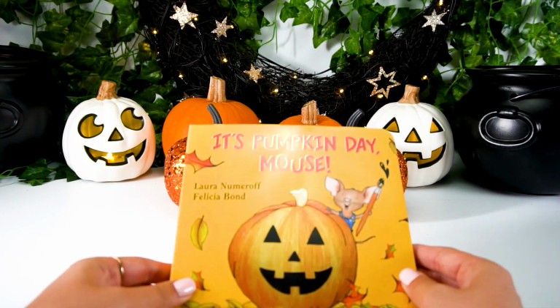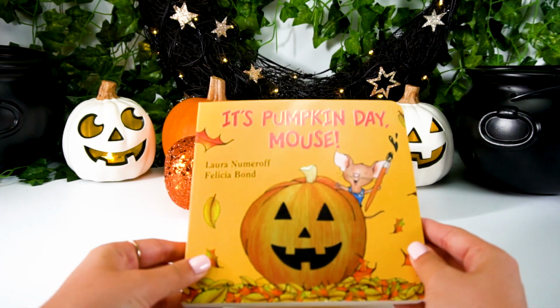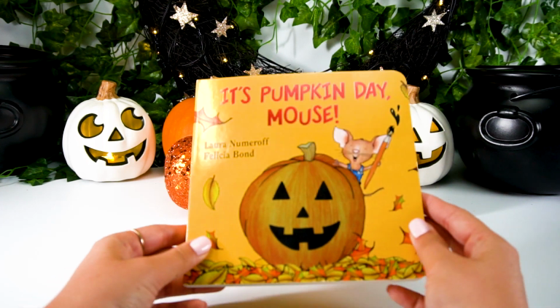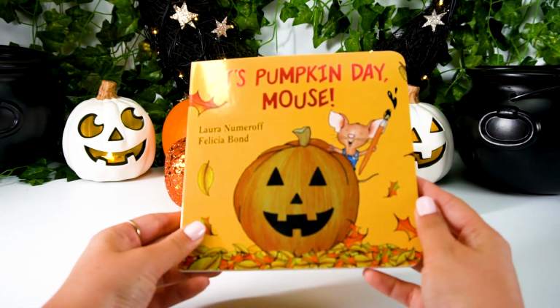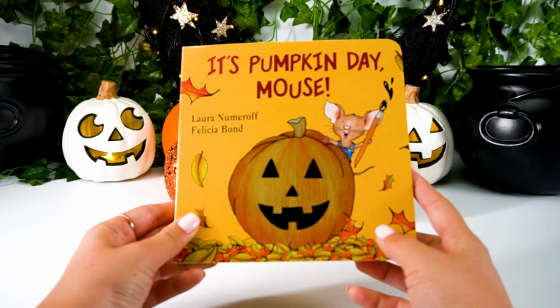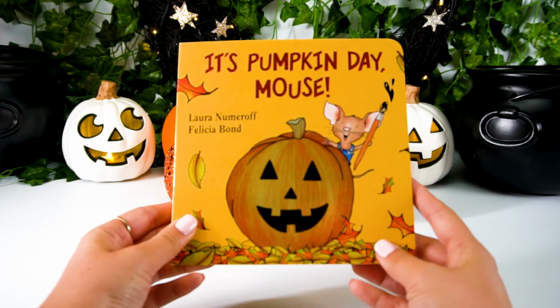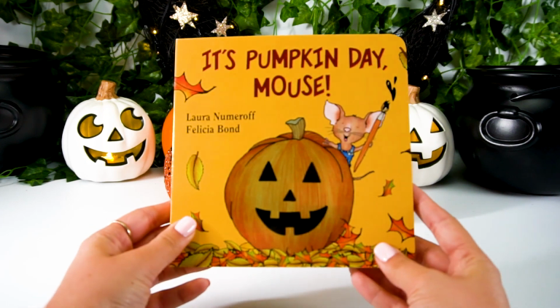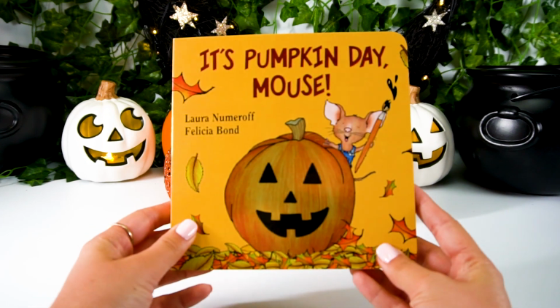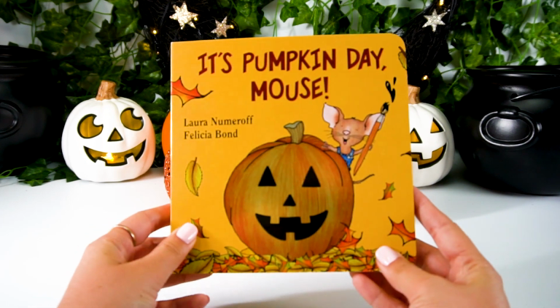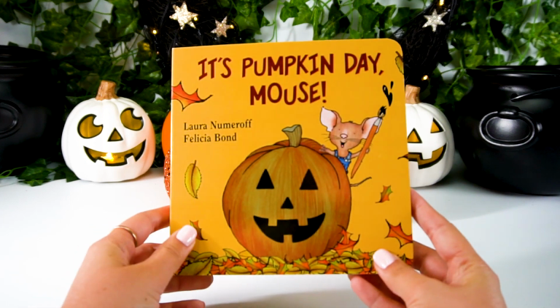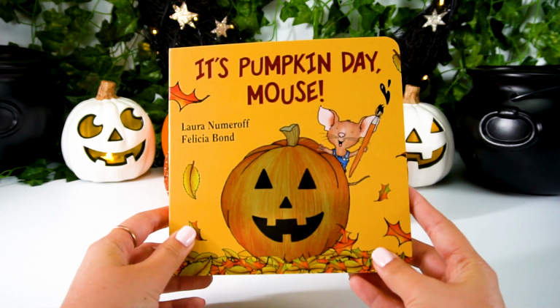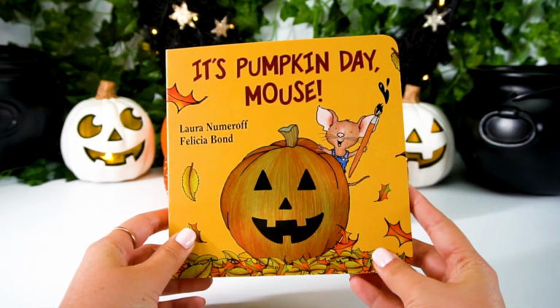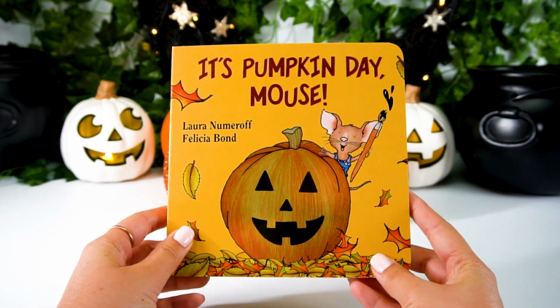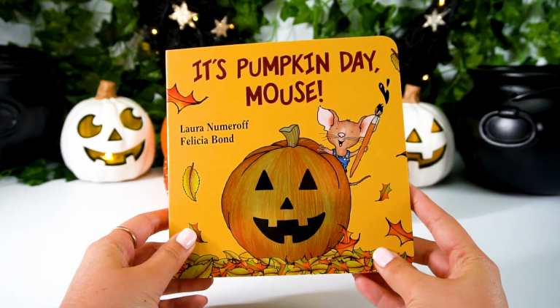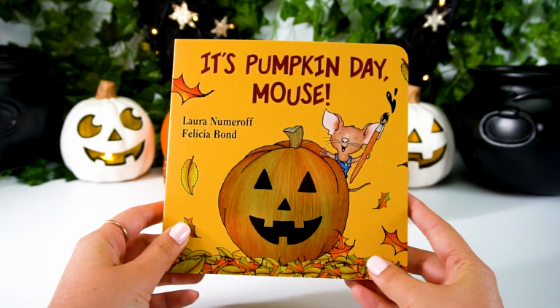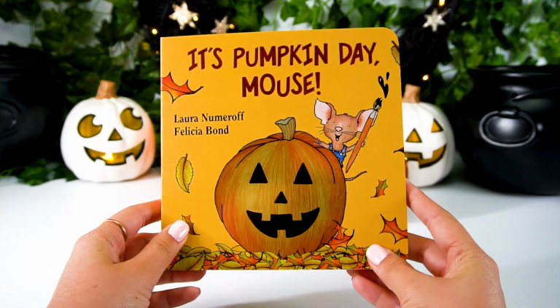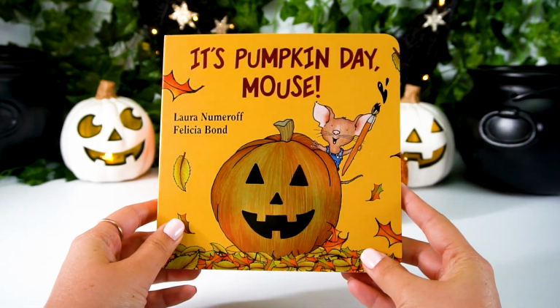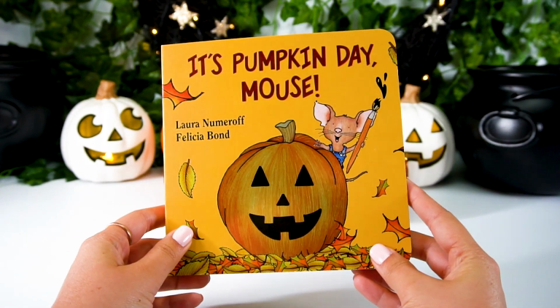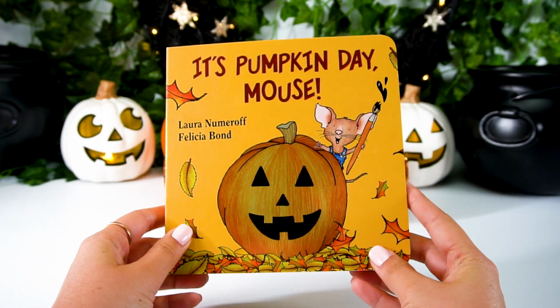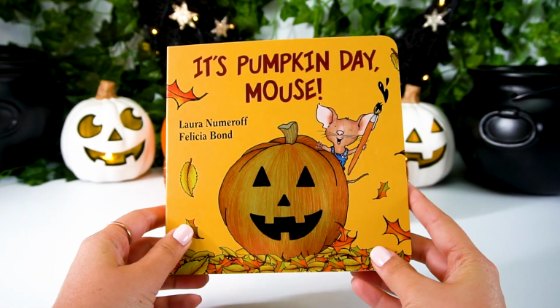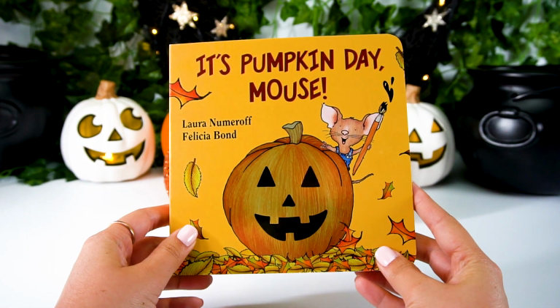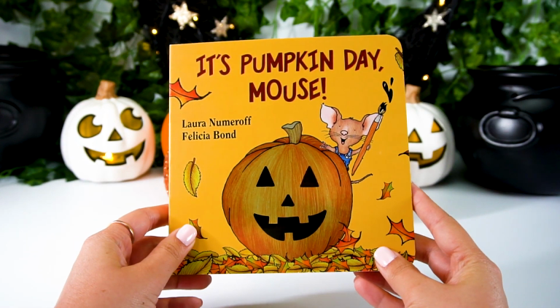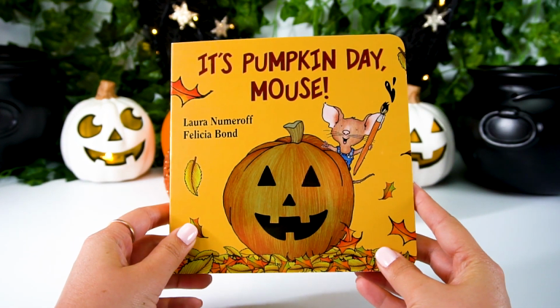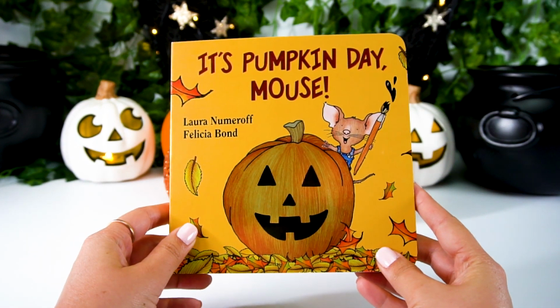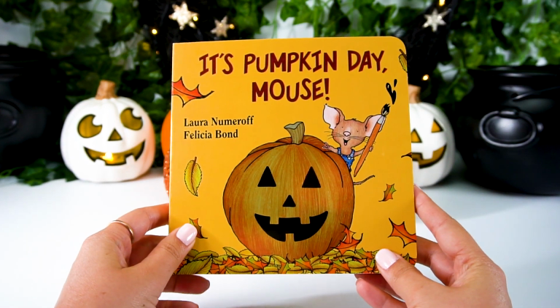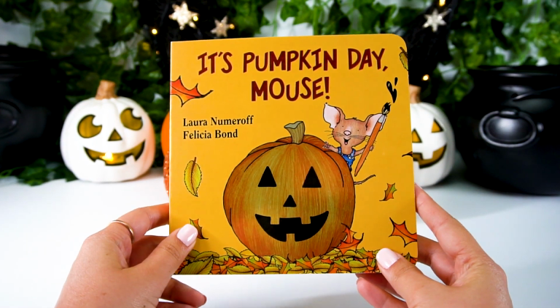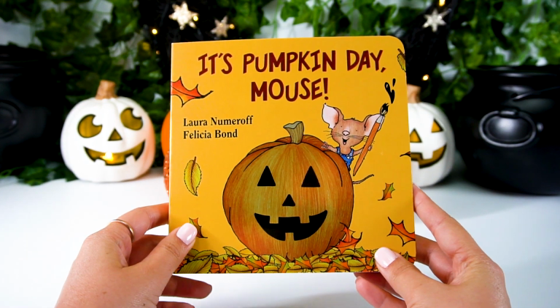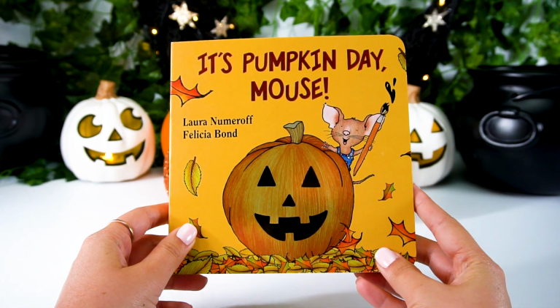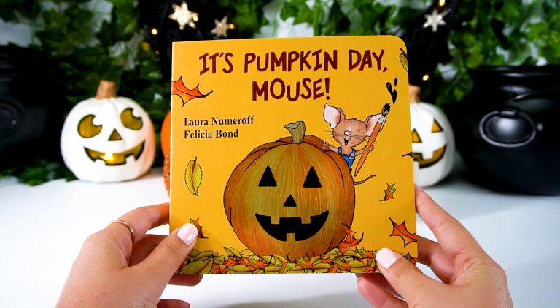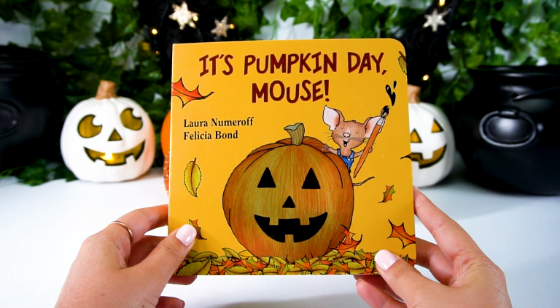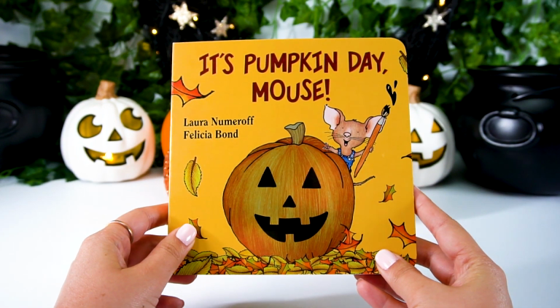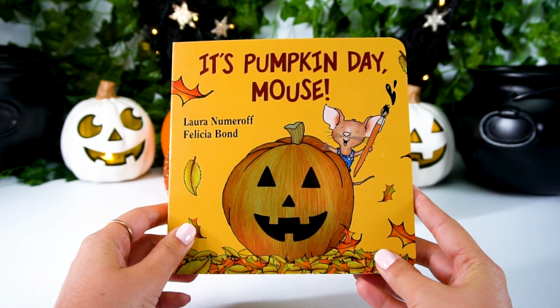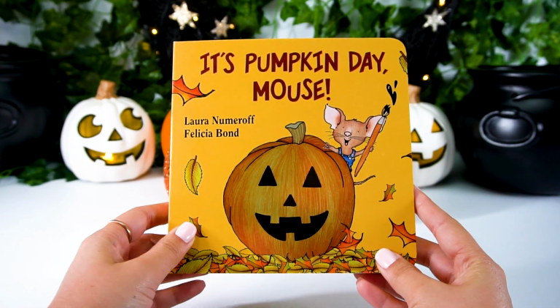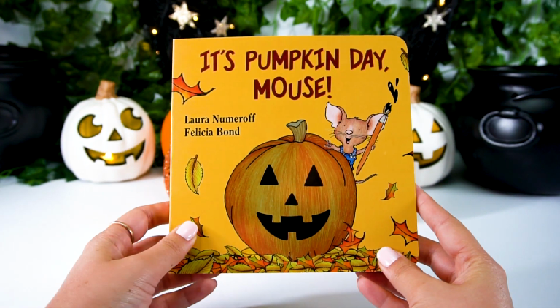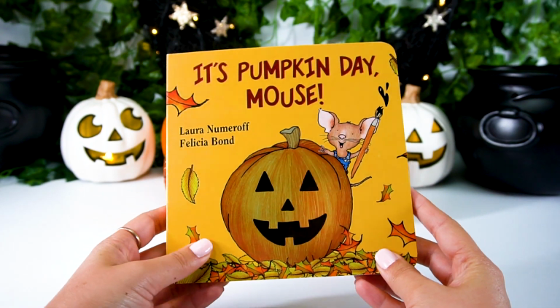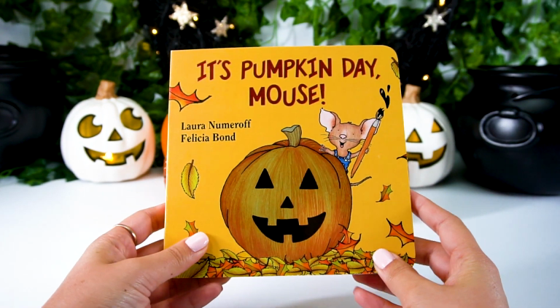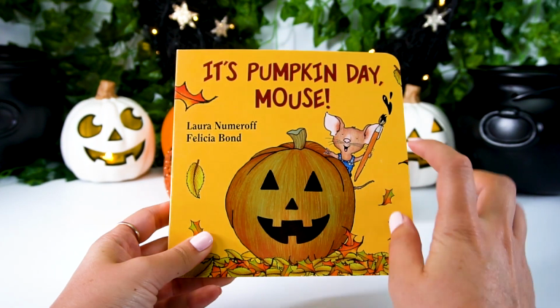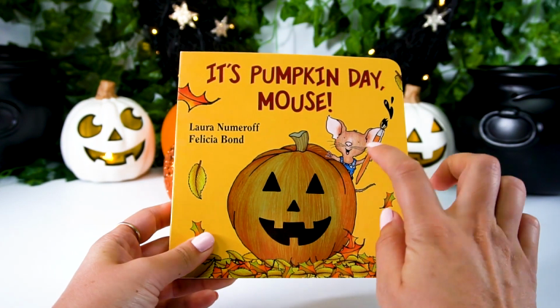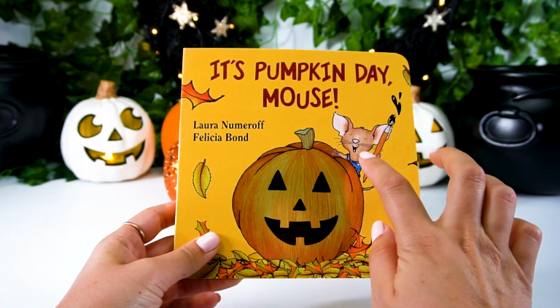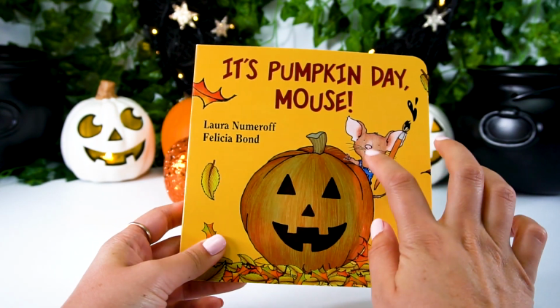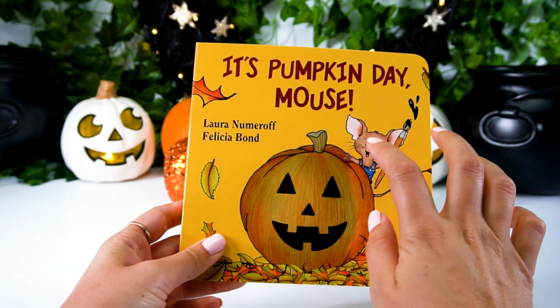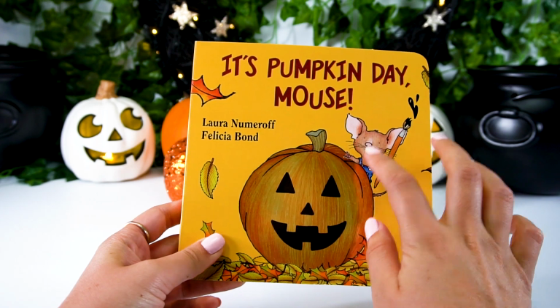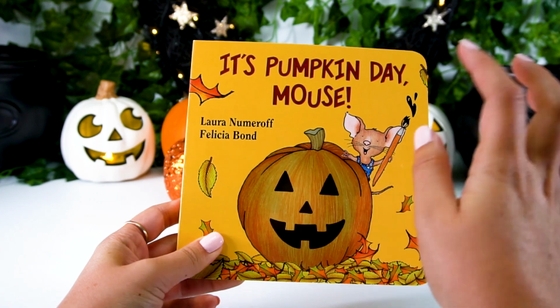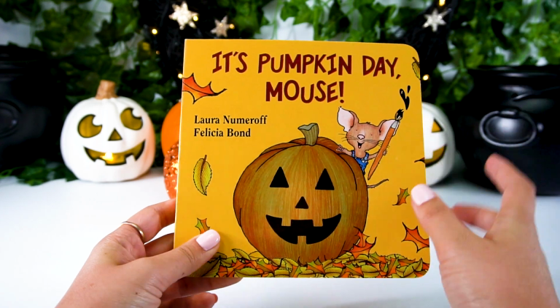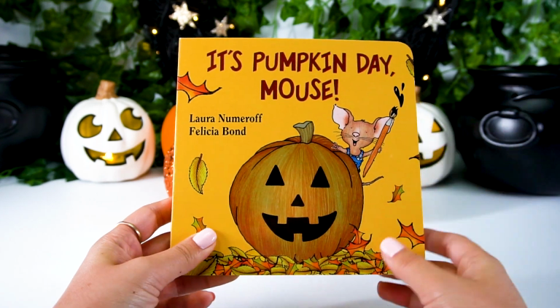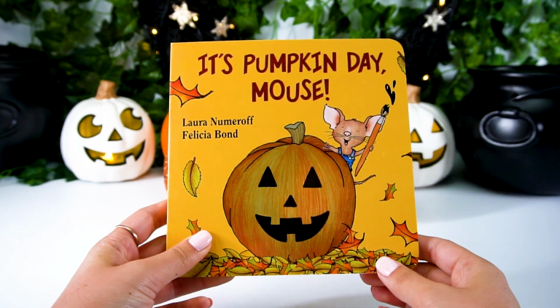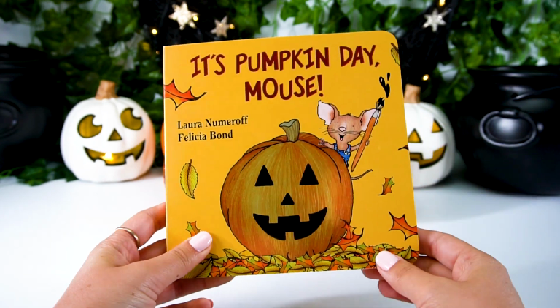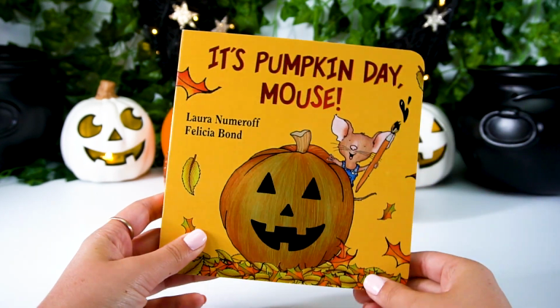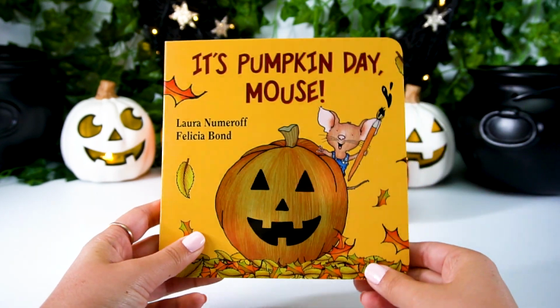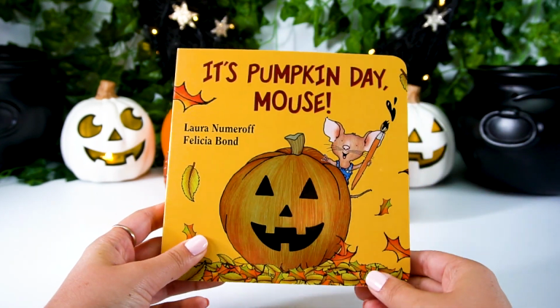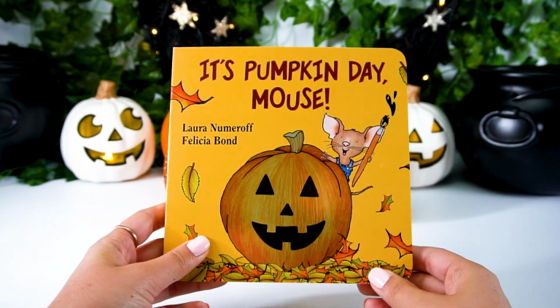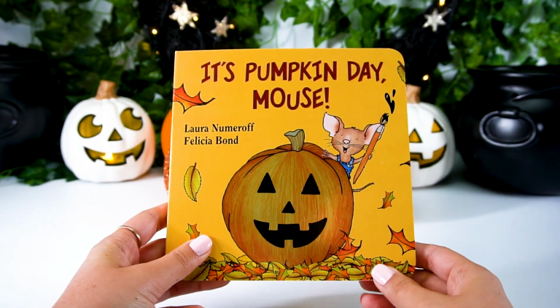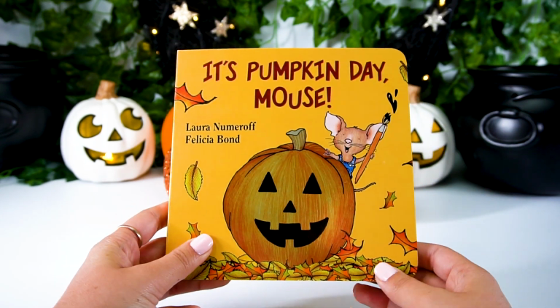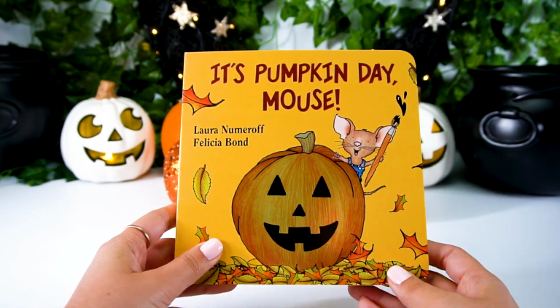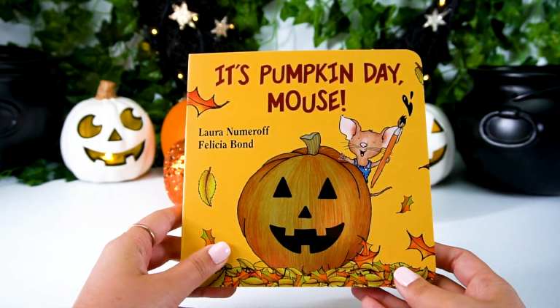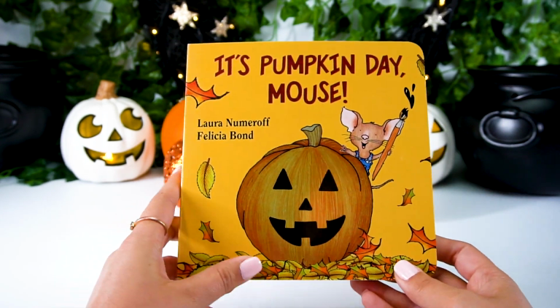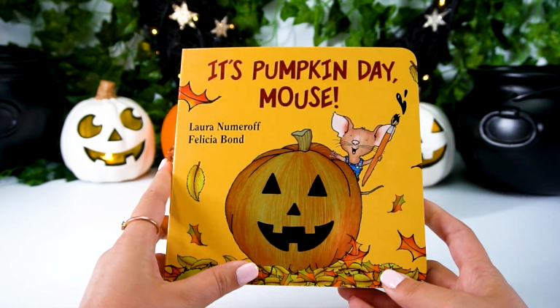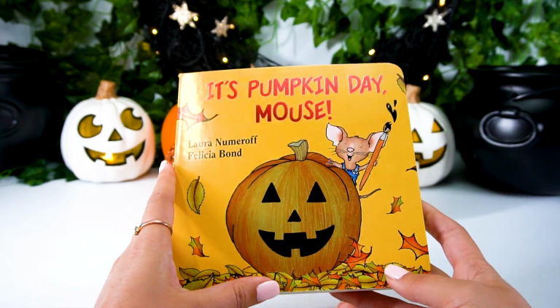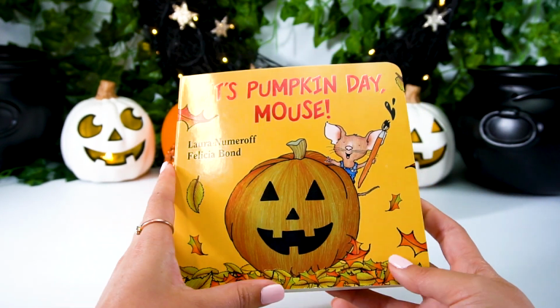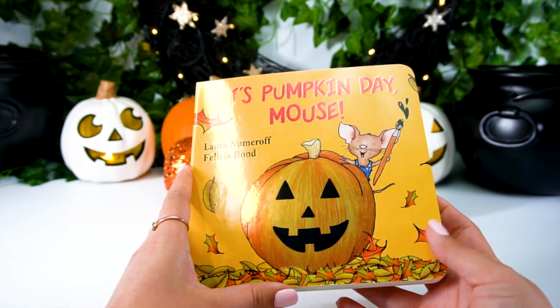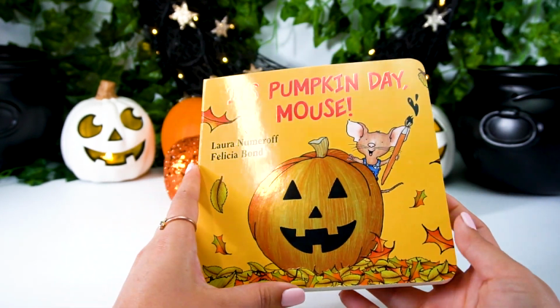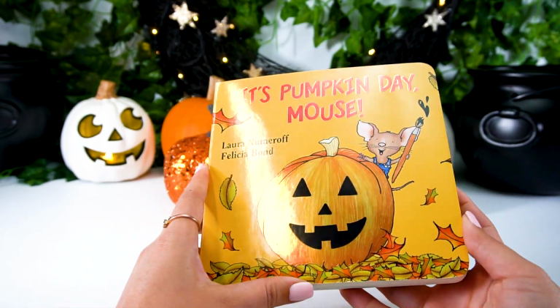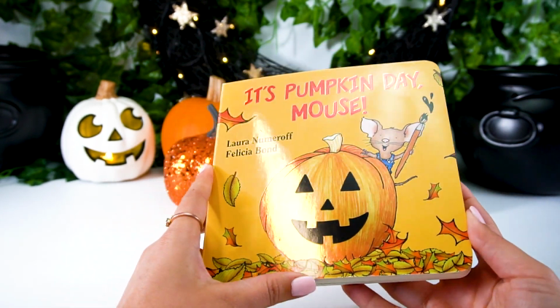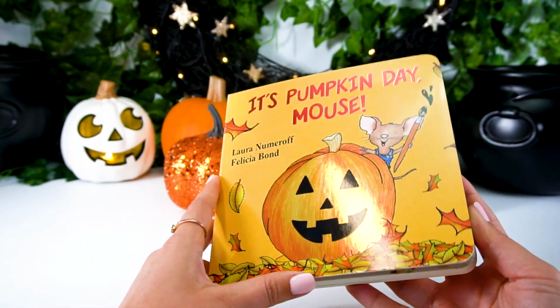Hey everybody! Today we're going to be reading It's Pumpkin Day Mouse, featuring Mouse from If You Give a Mouse a Cookie. Here we go!